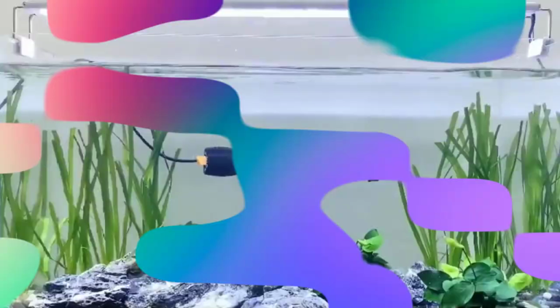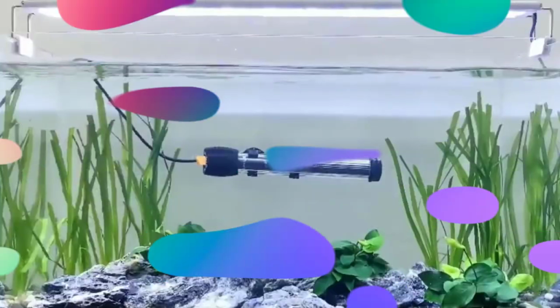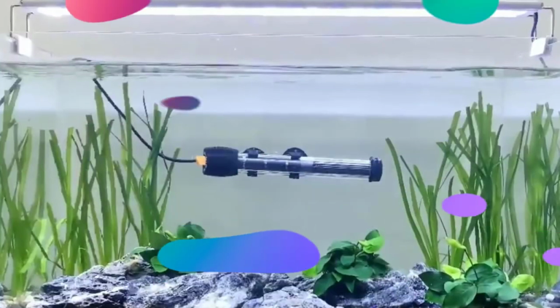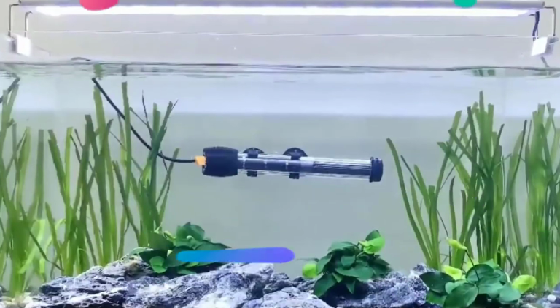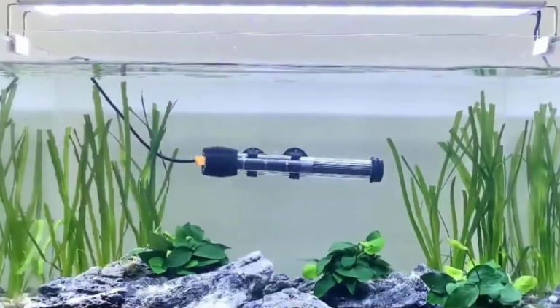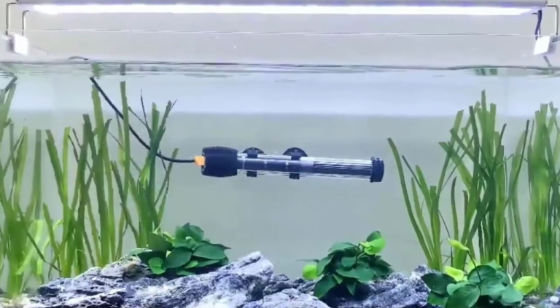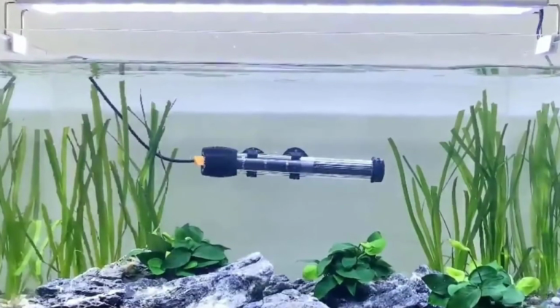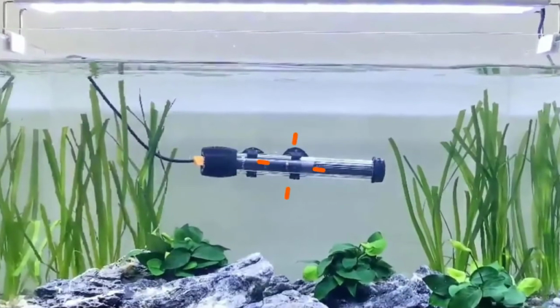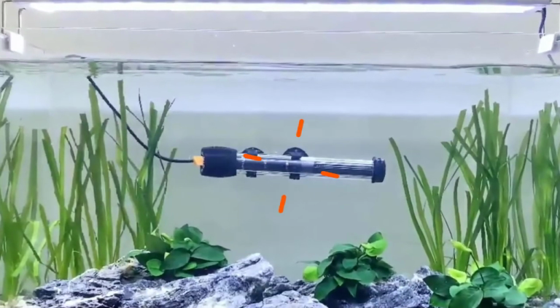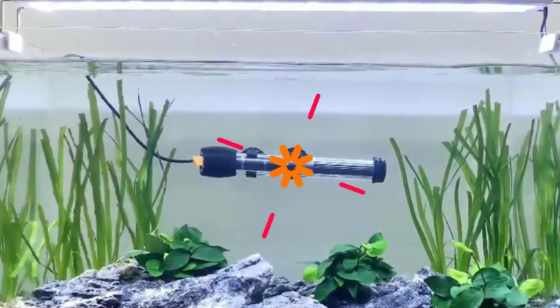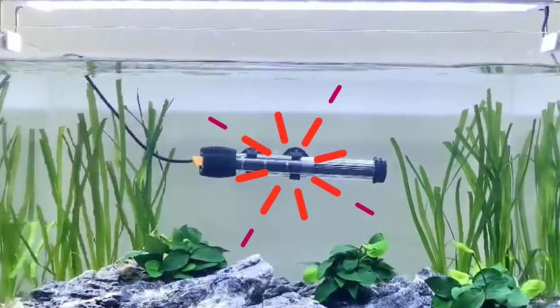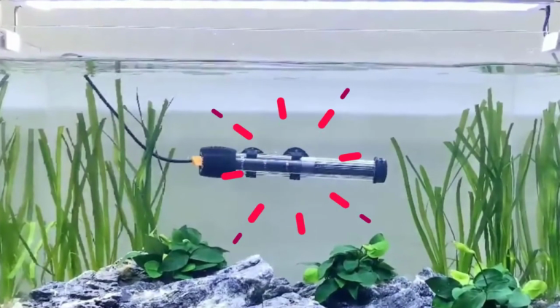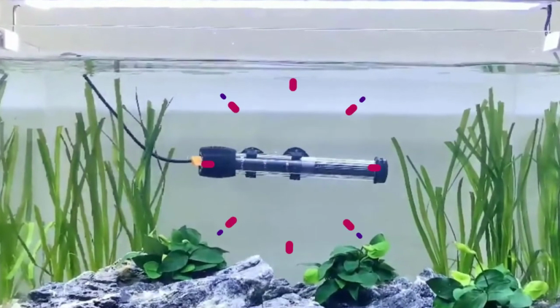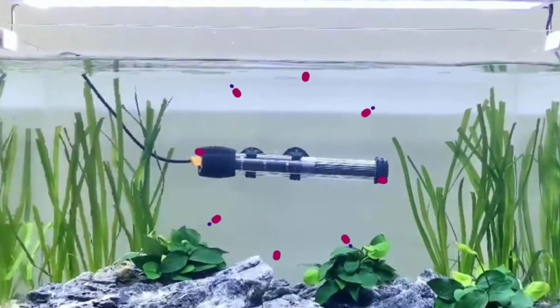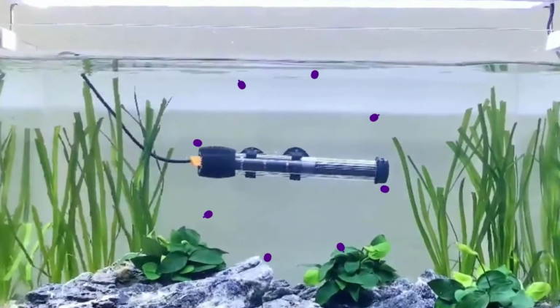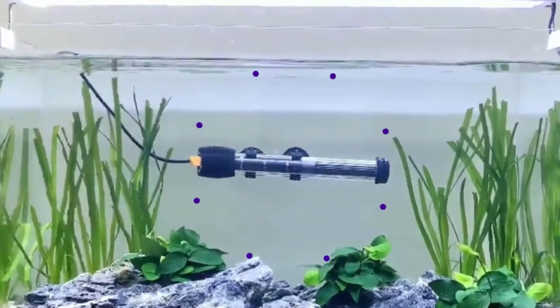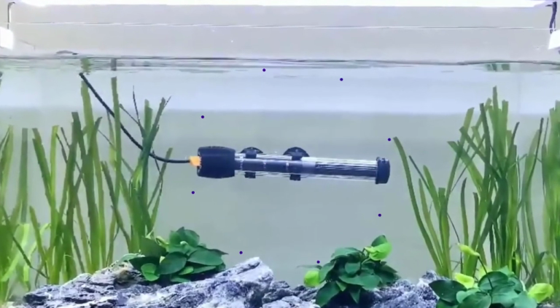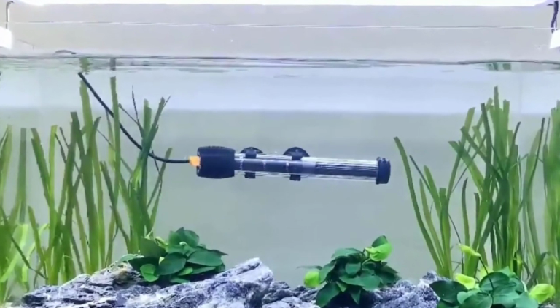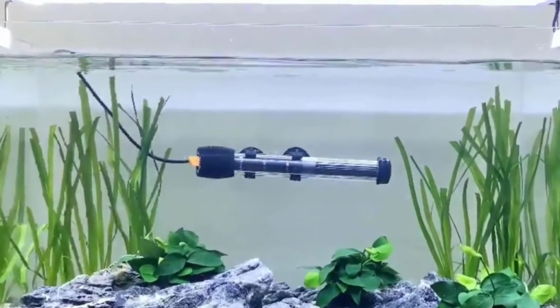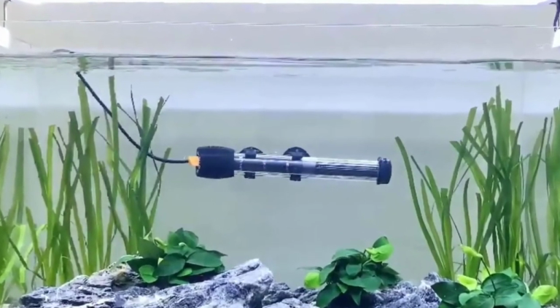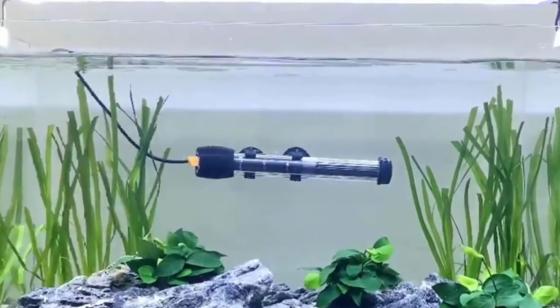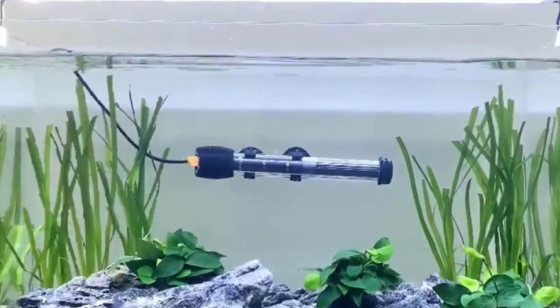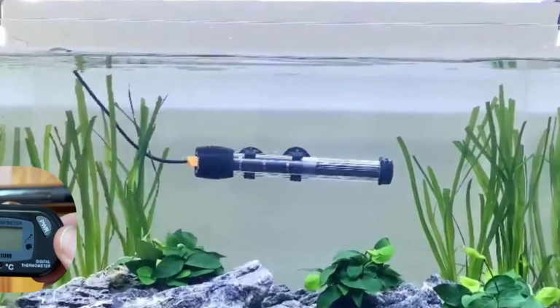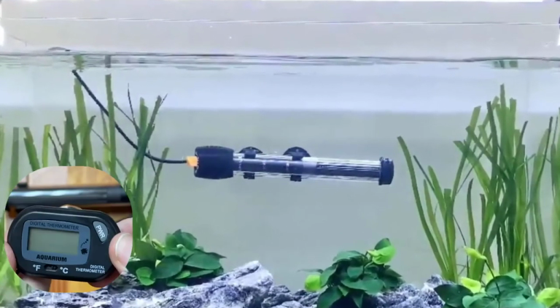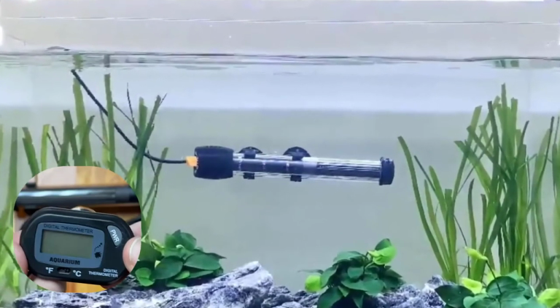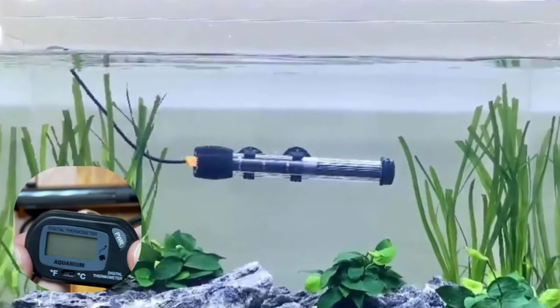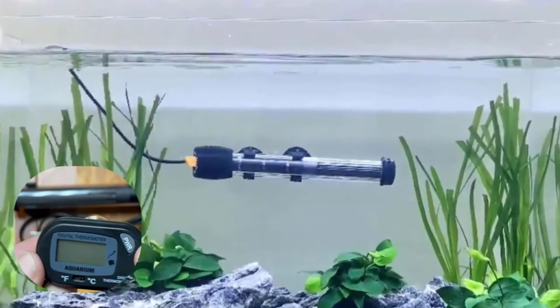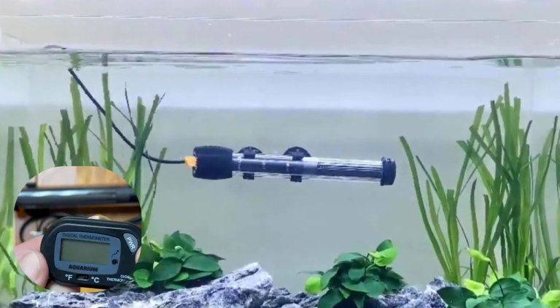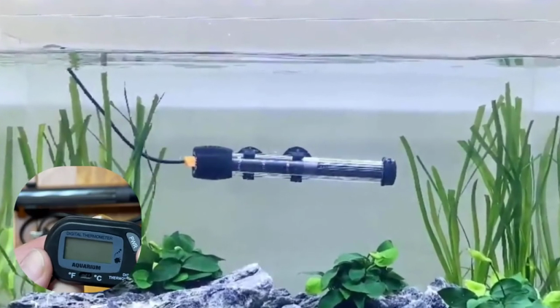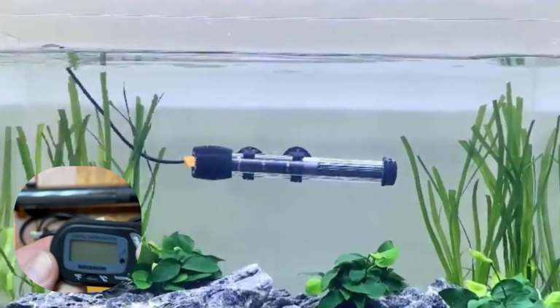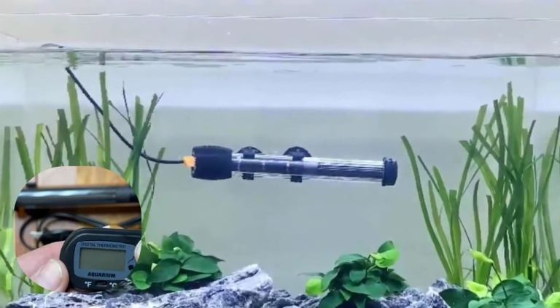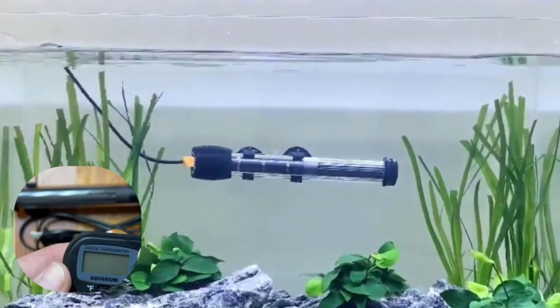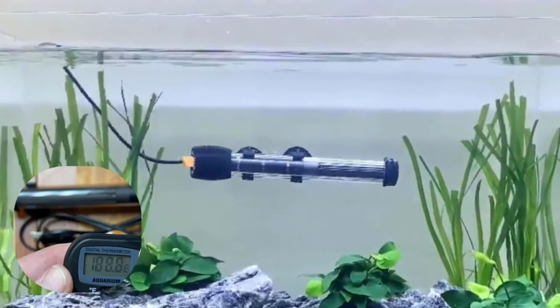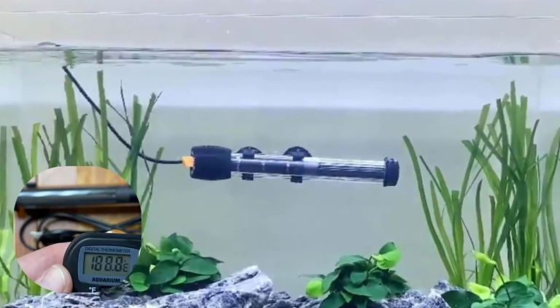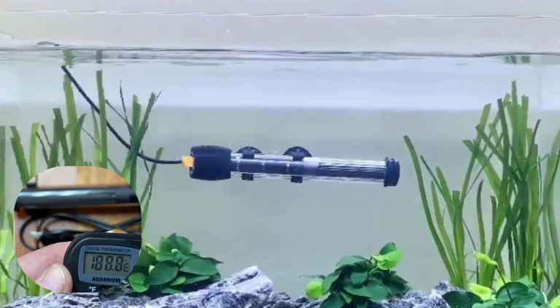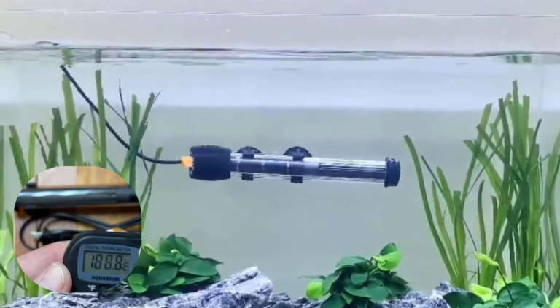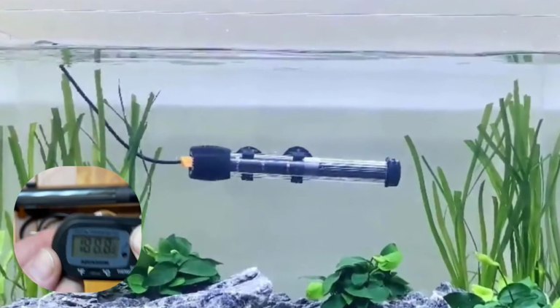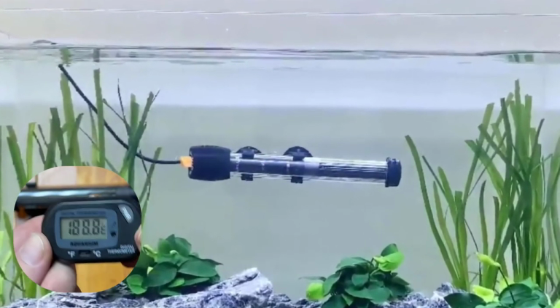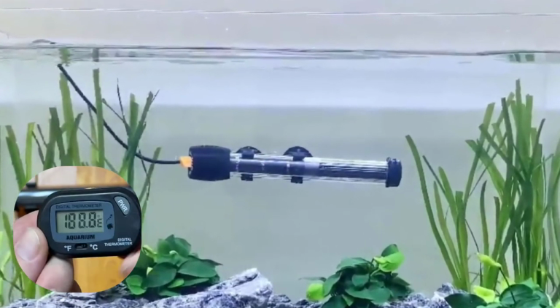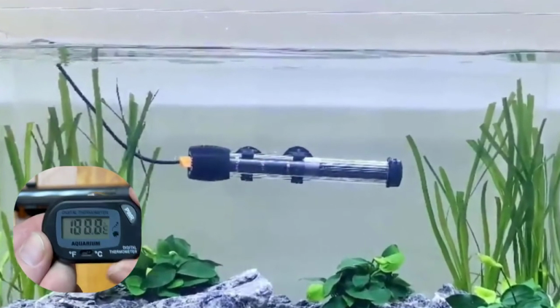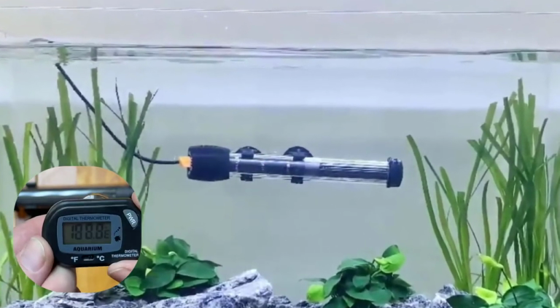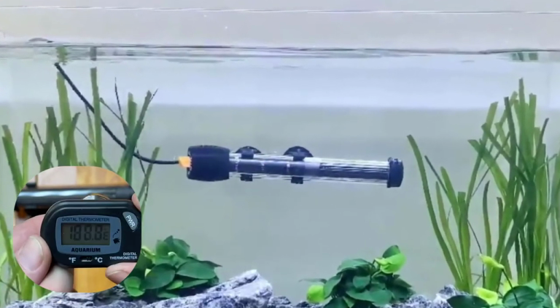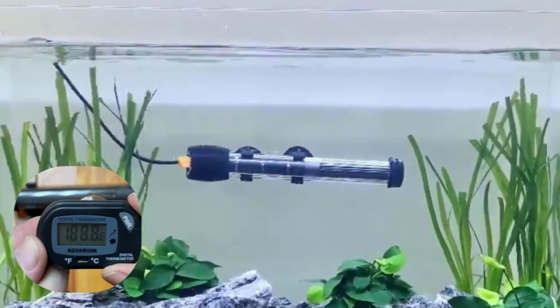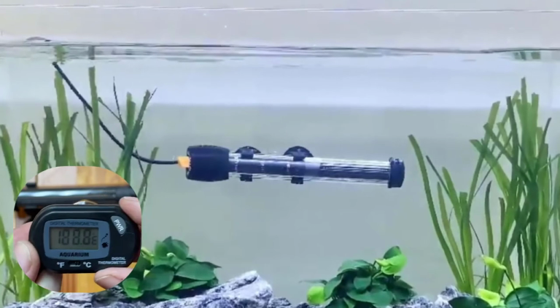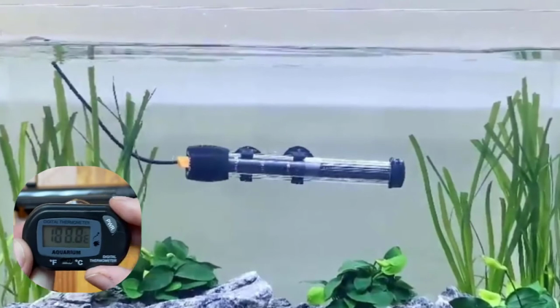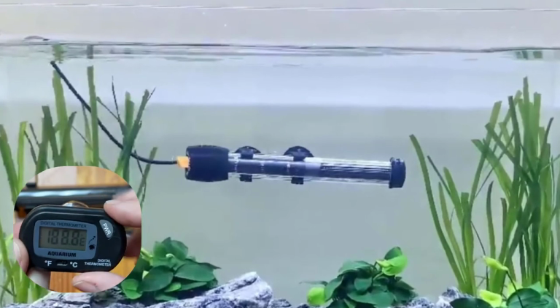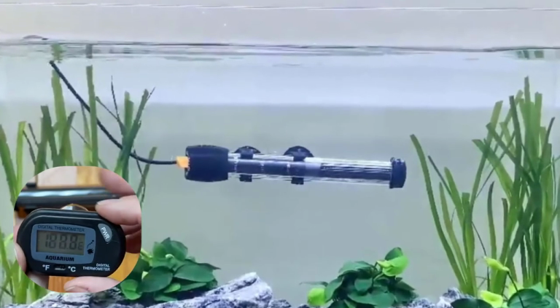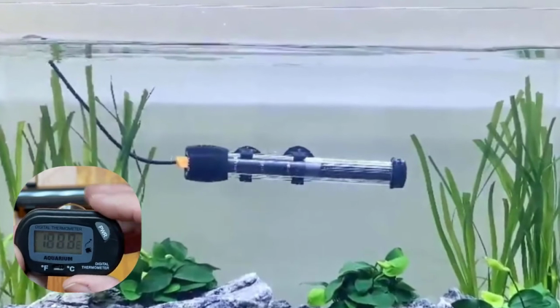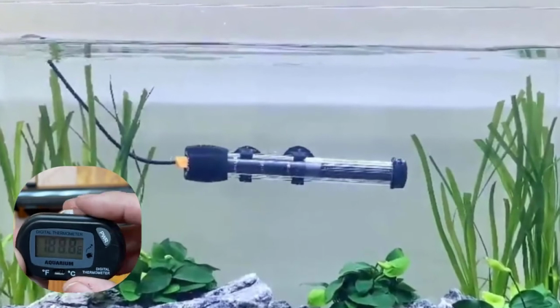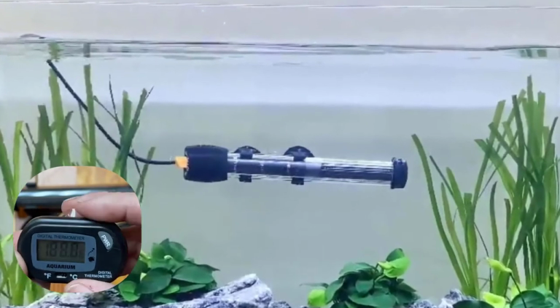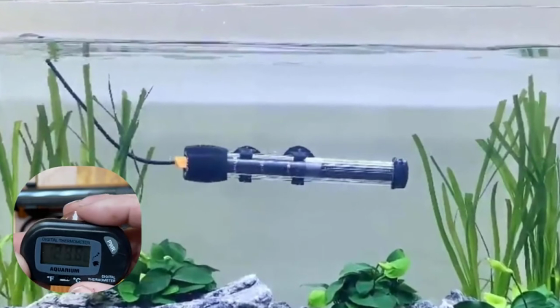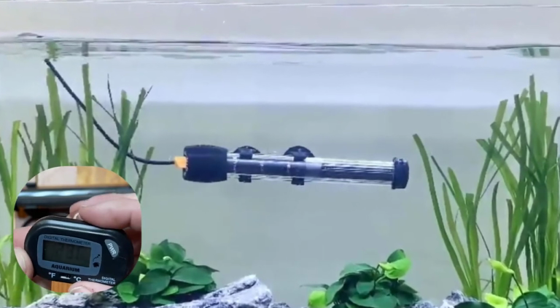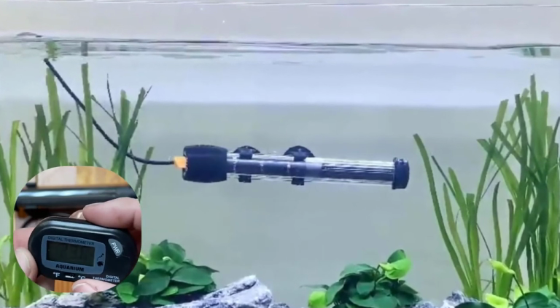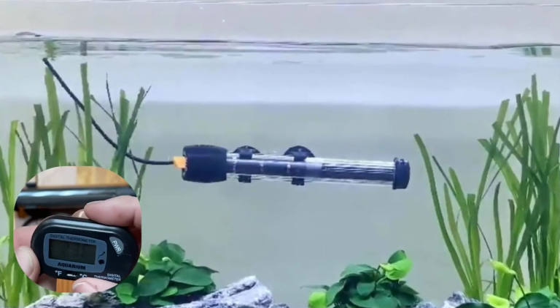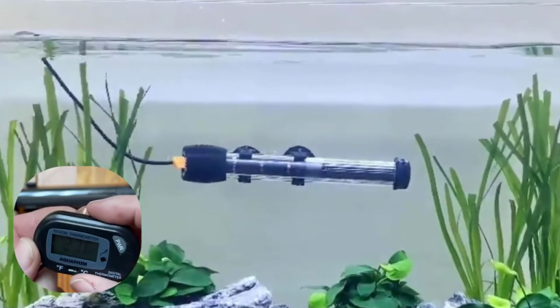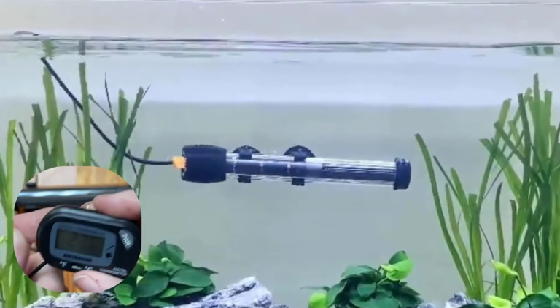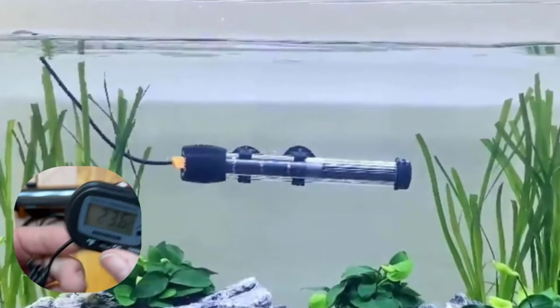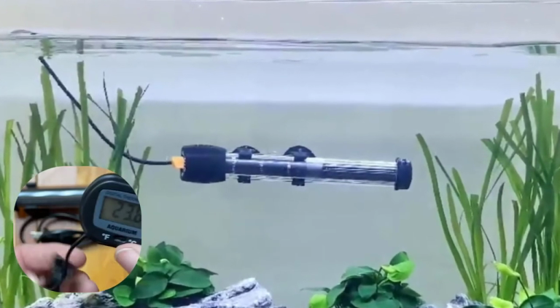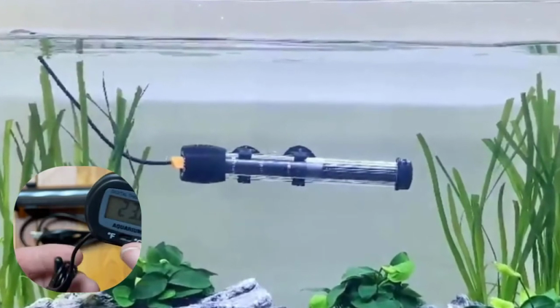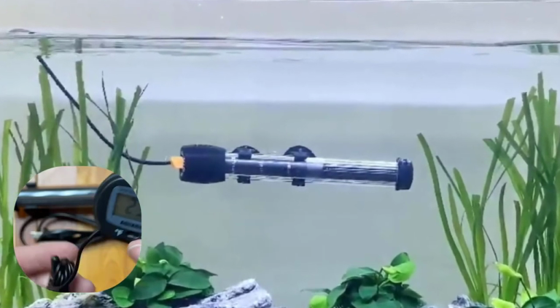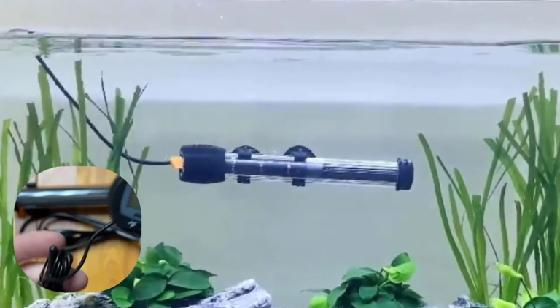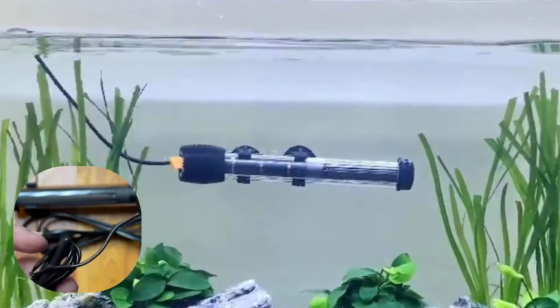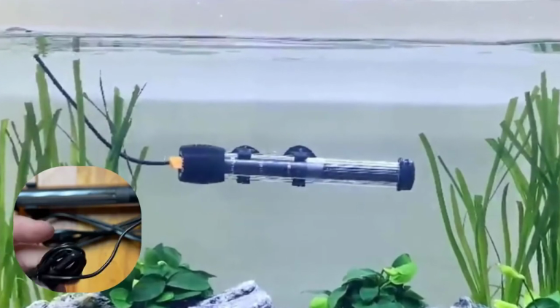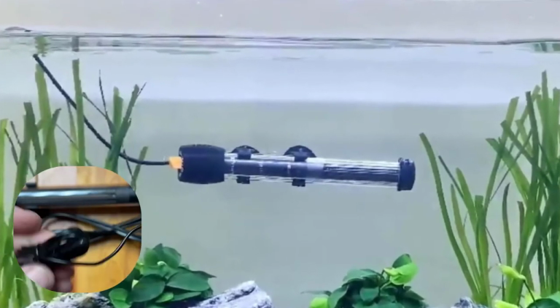This is a superb heater for a fish tank and a super thermometer combined into one, eliminating the need for more equipment in smaller tanks.